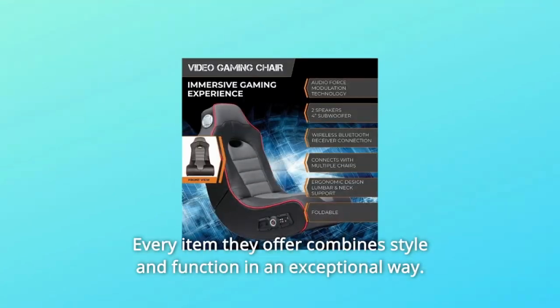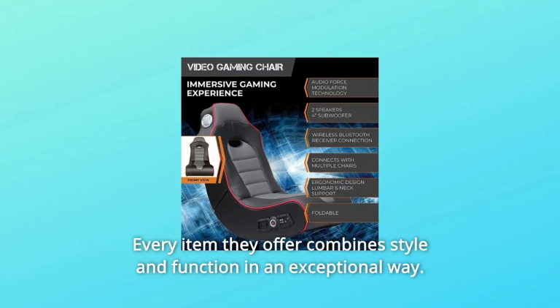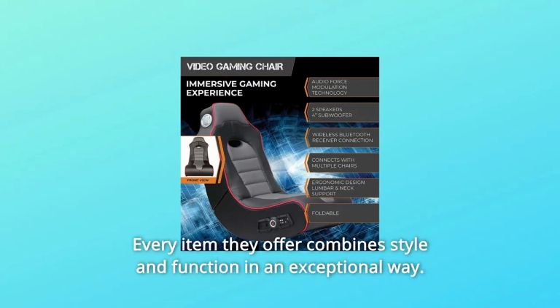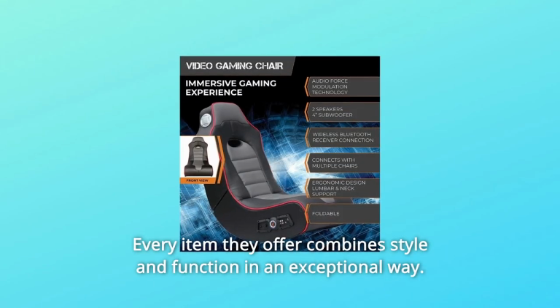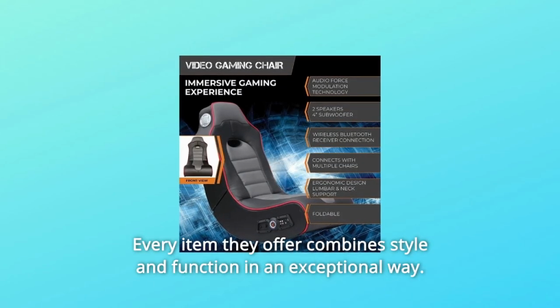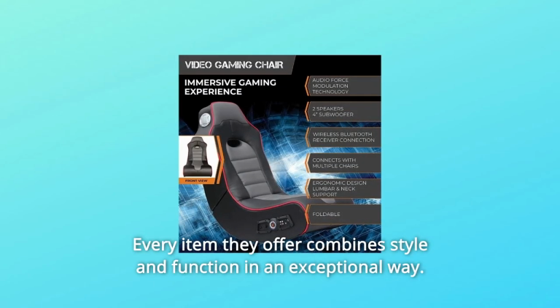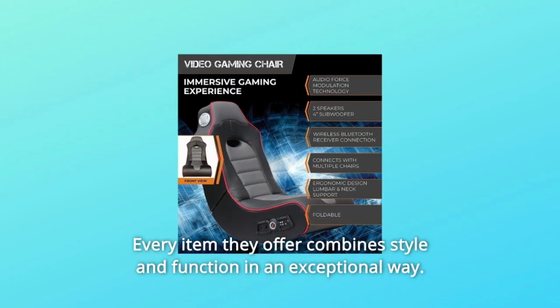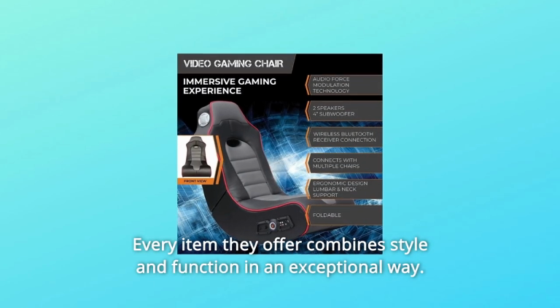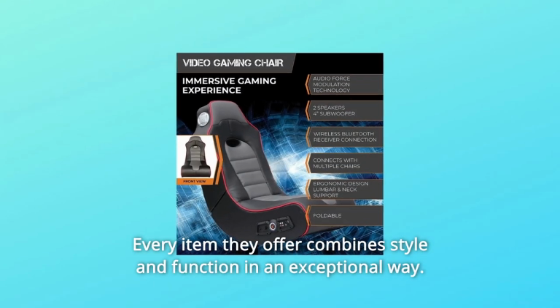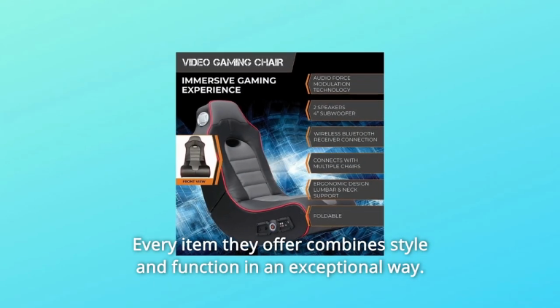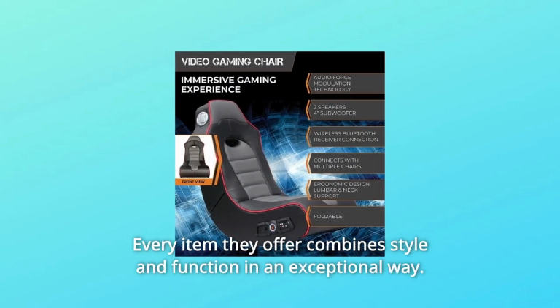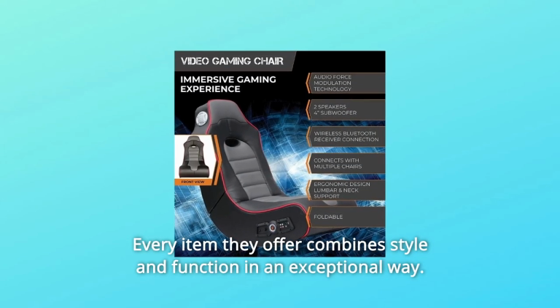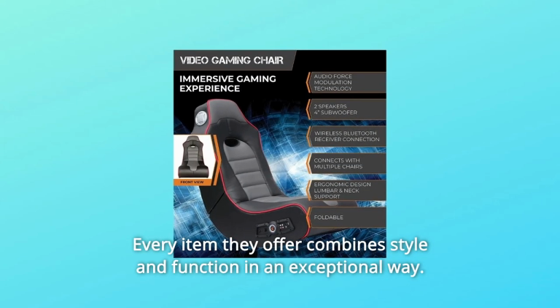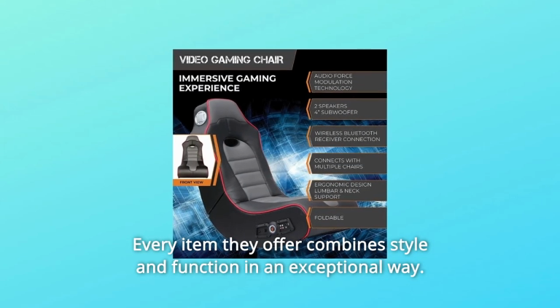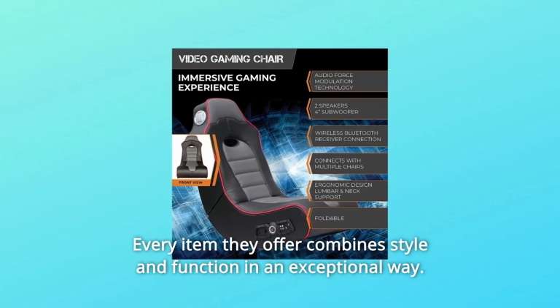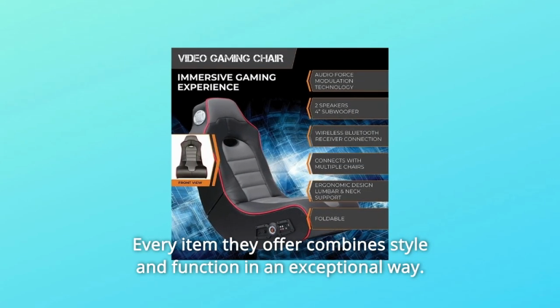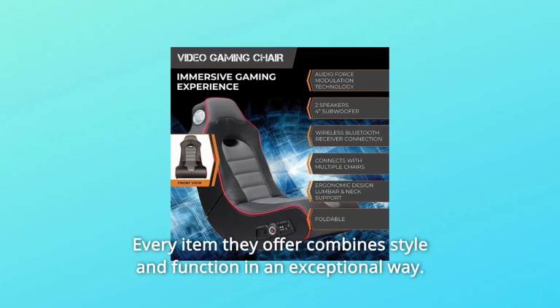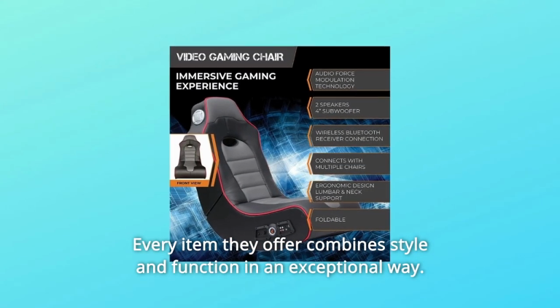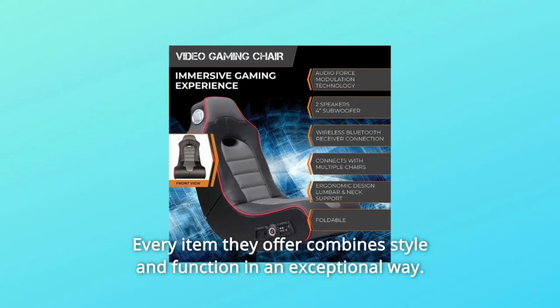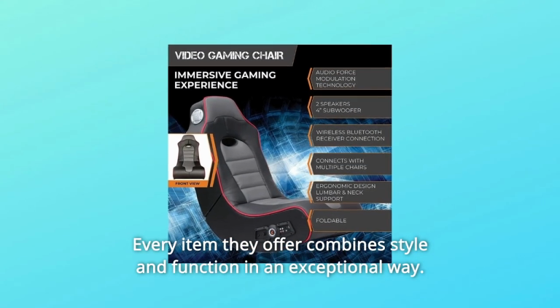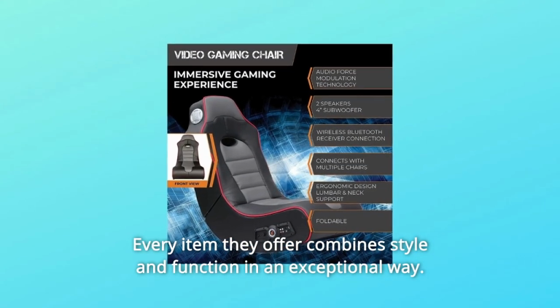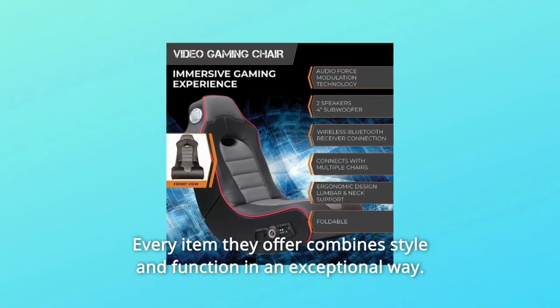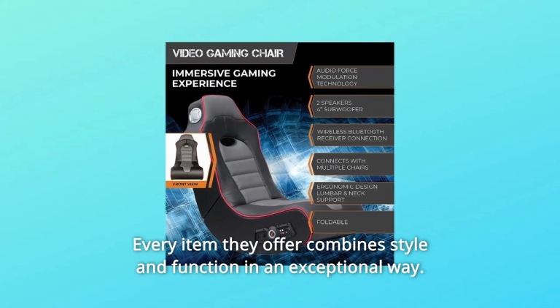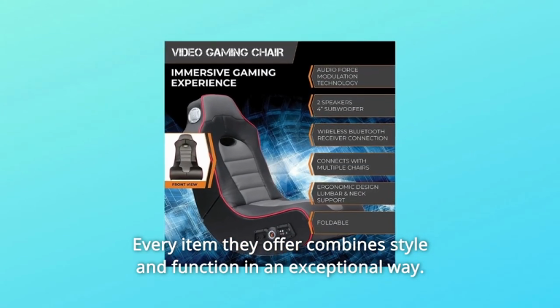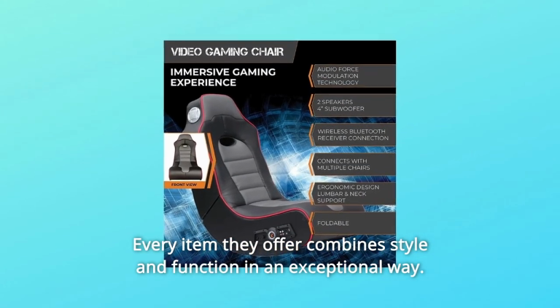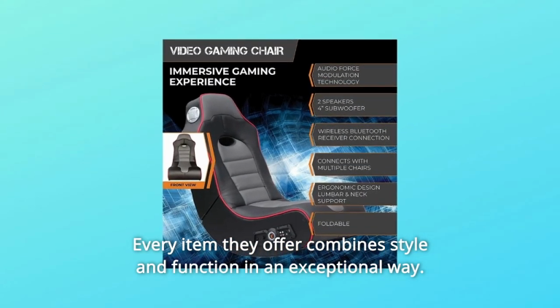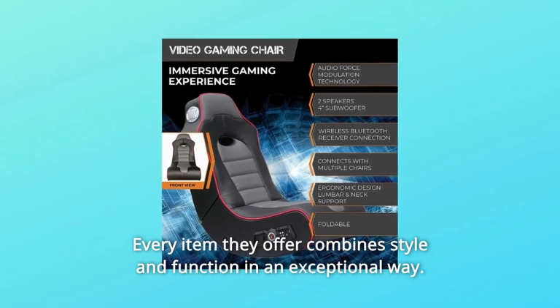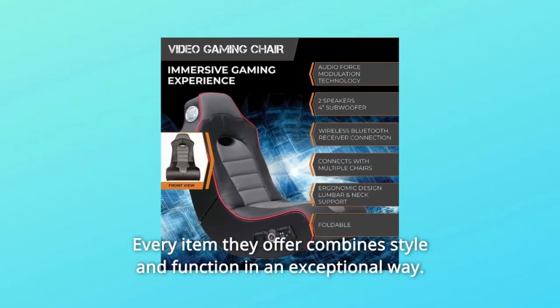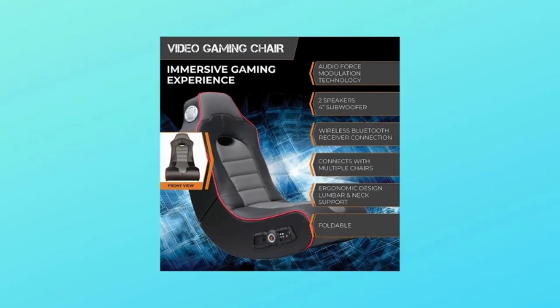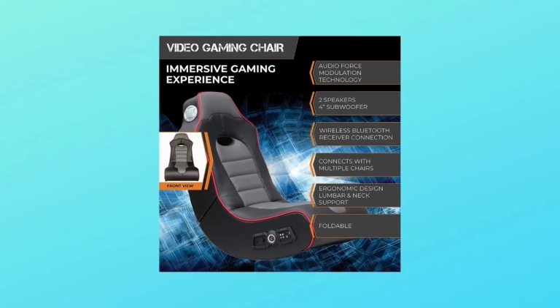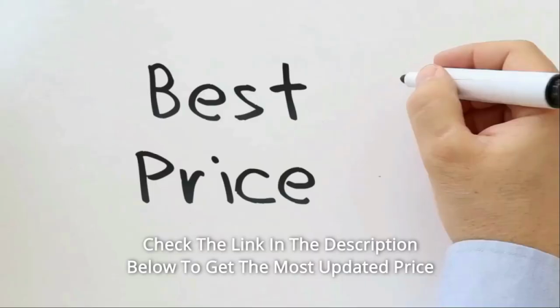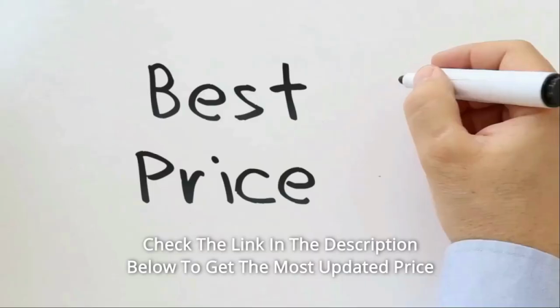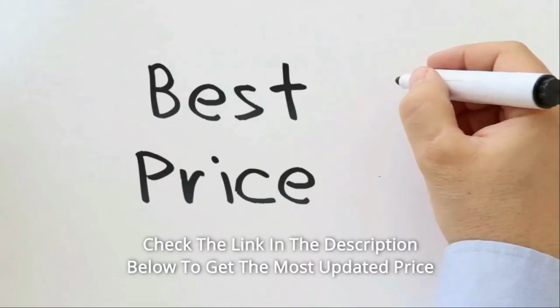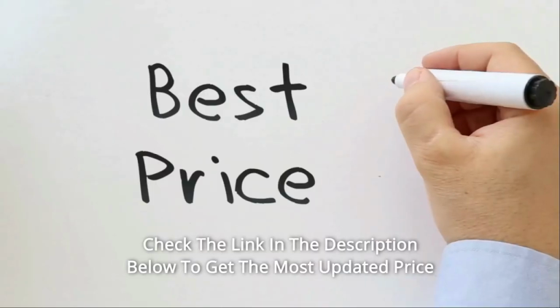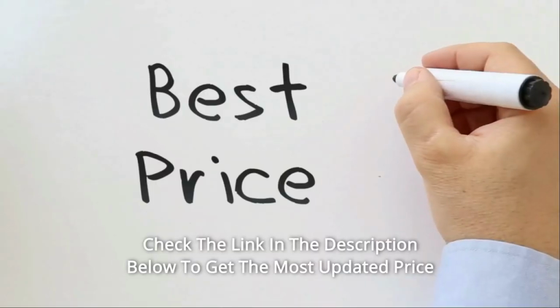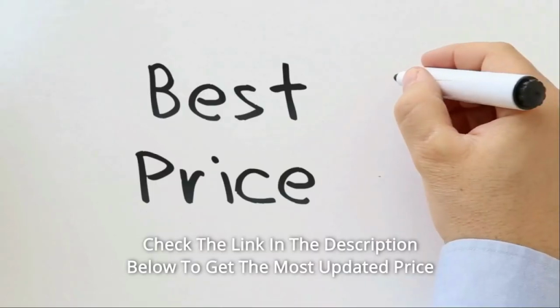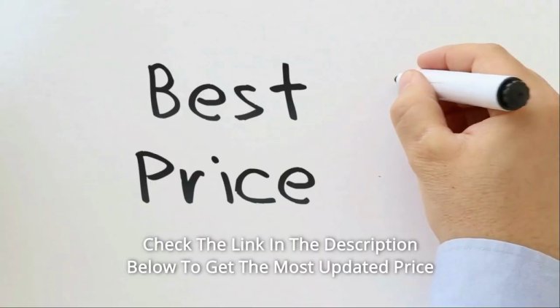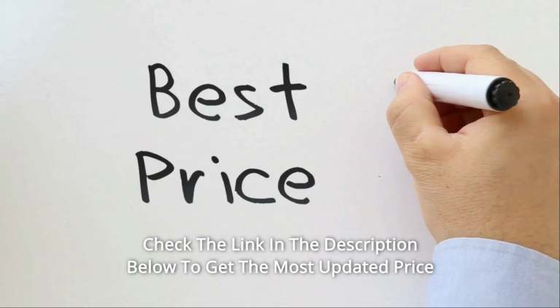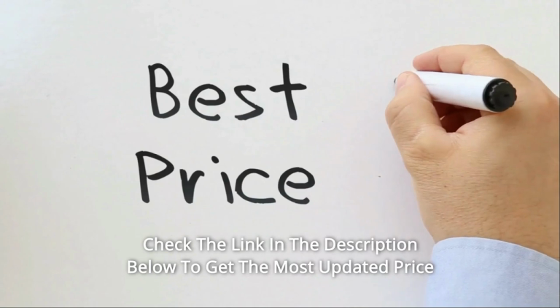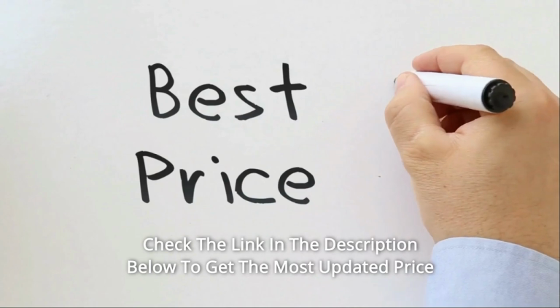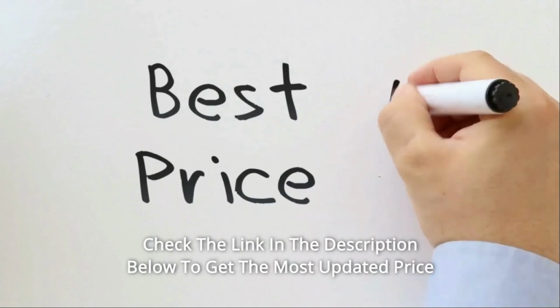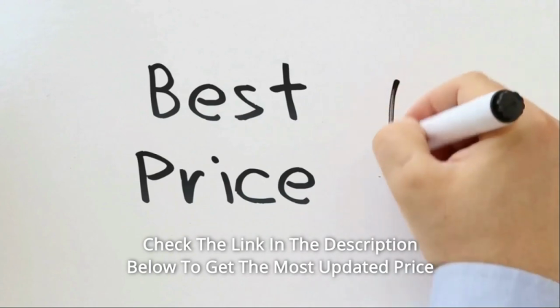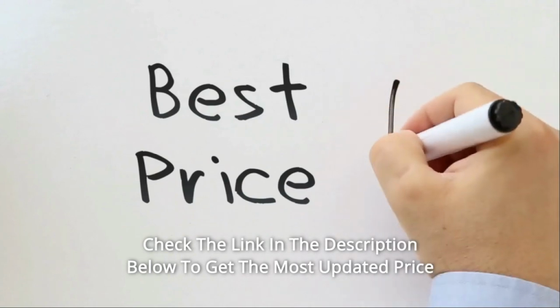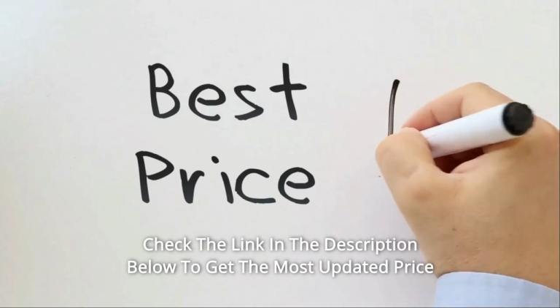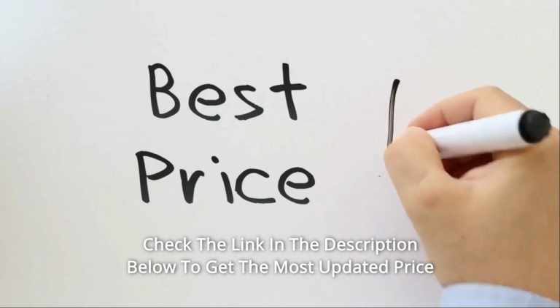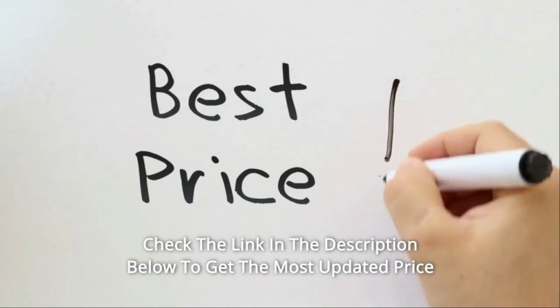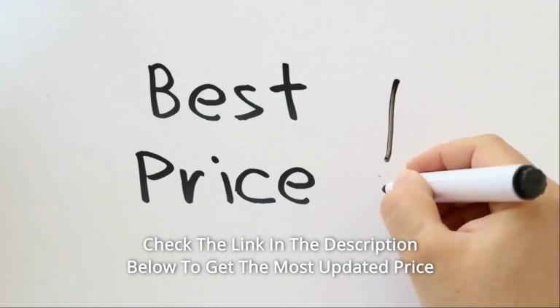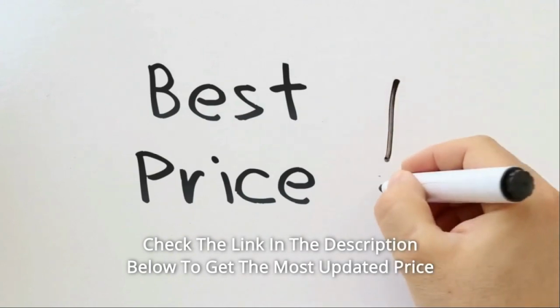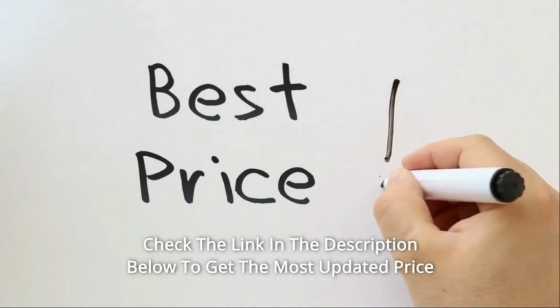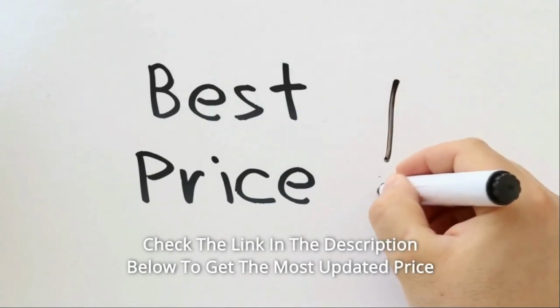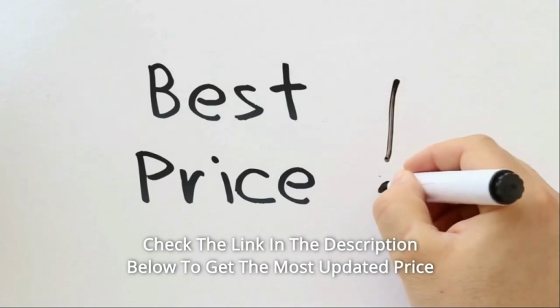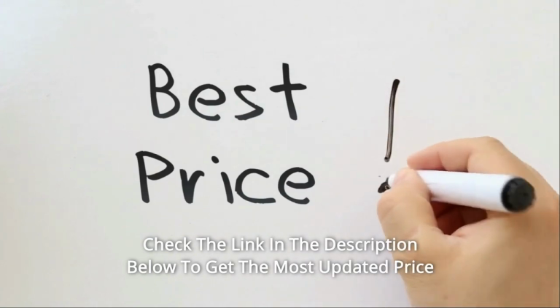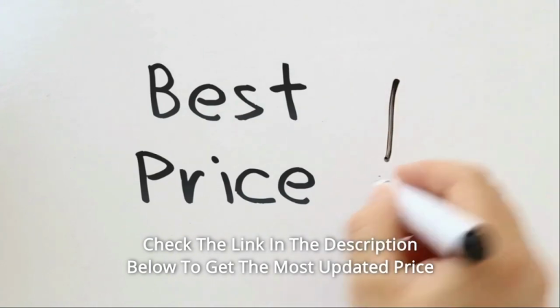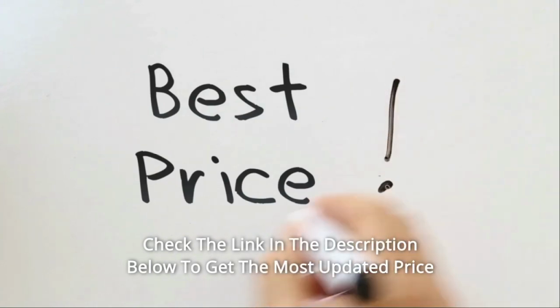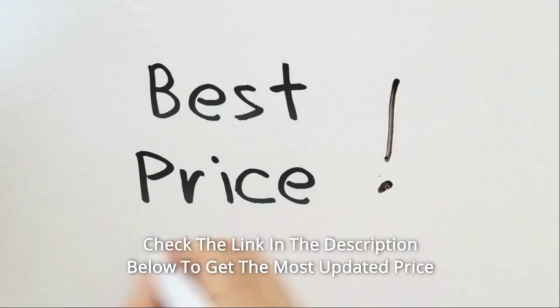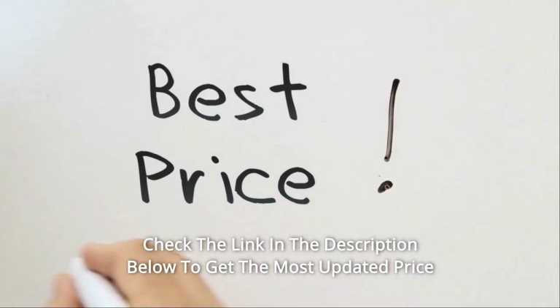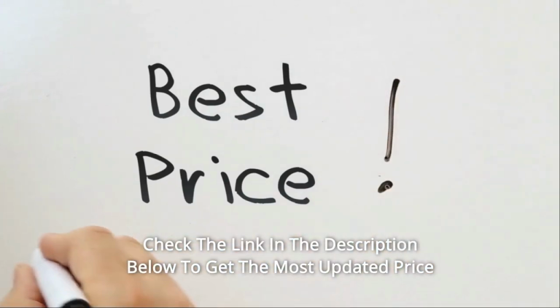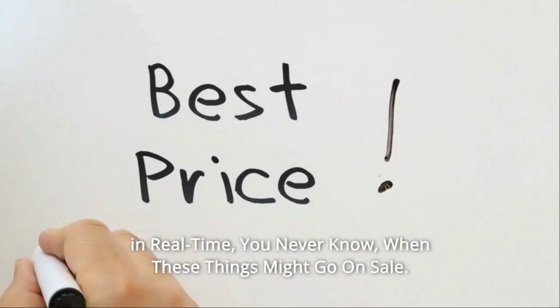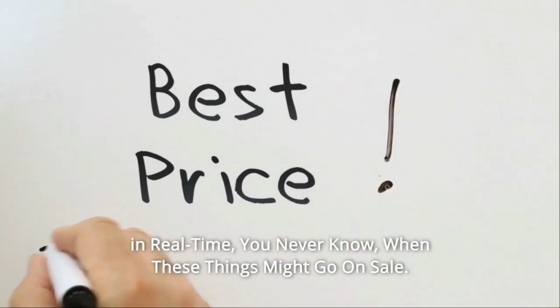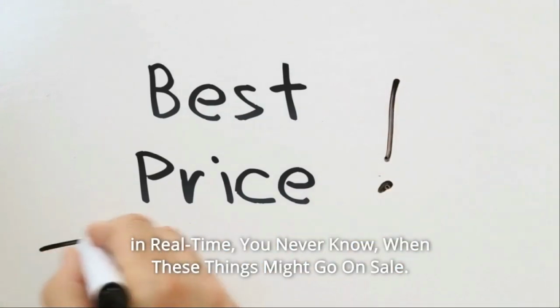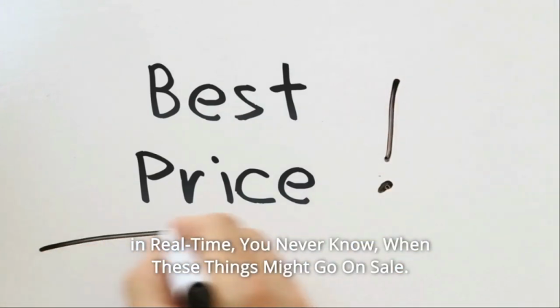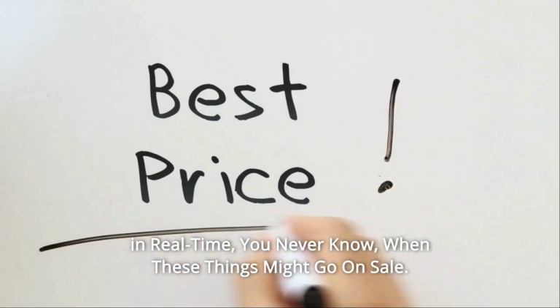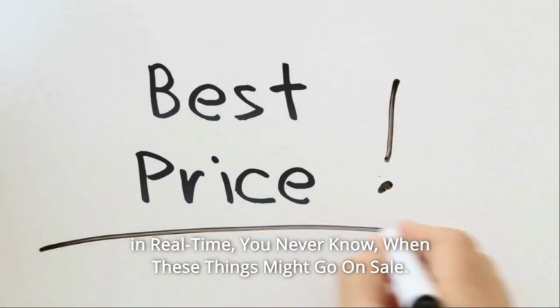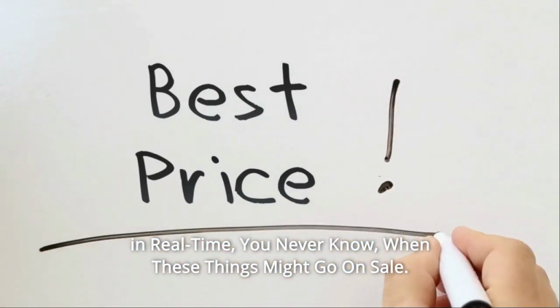The products they use are sourced from around the world, resulting in pieces you can't get anywhere else. Every item they offer combines style and function in an exceptional way. Check the link in the description below to get the most updated price in real time — you never know when these things might go on sale.